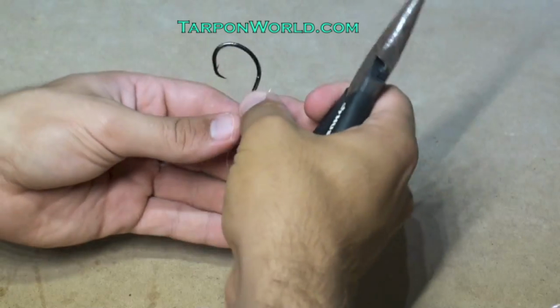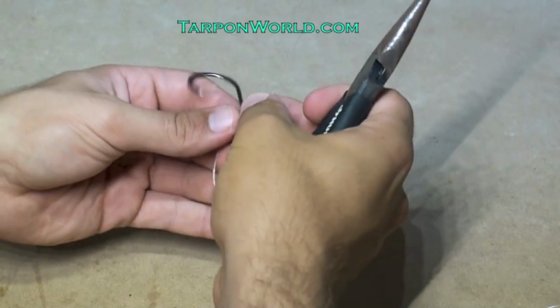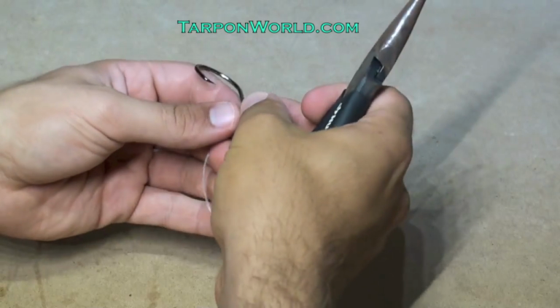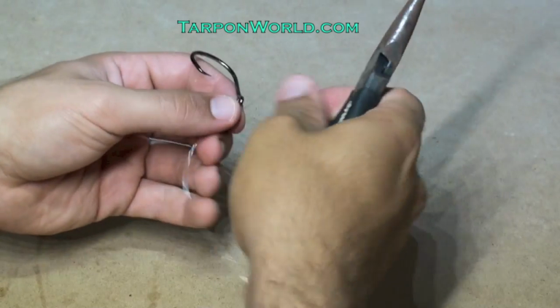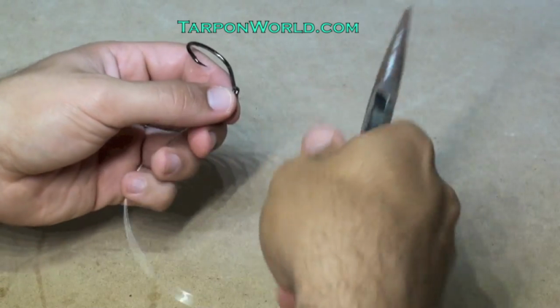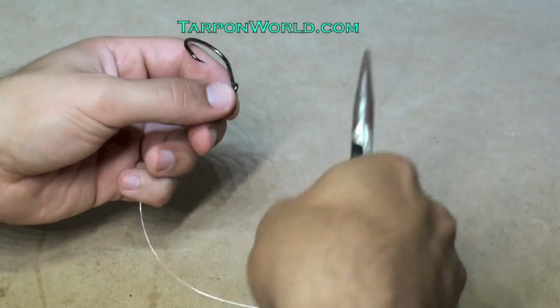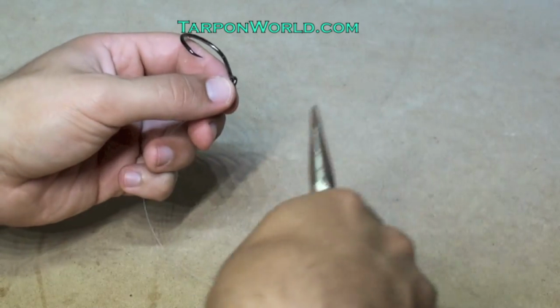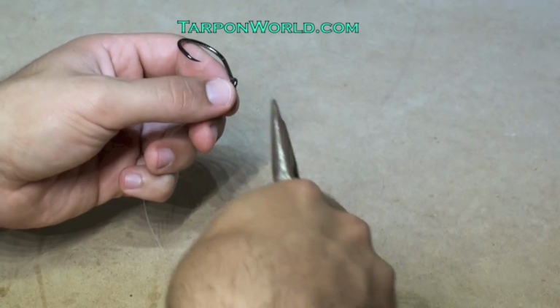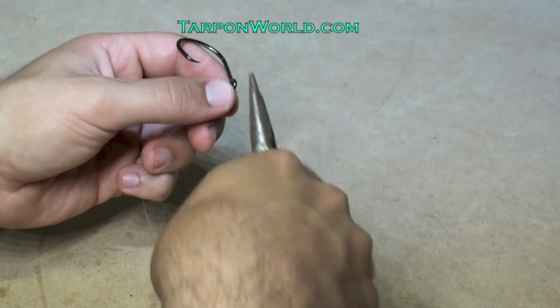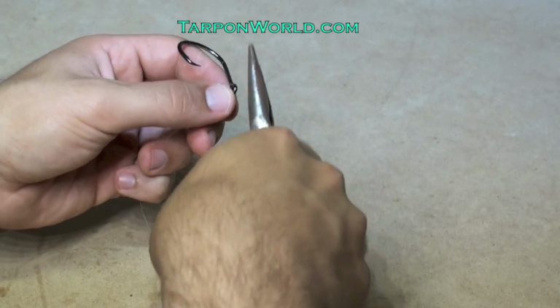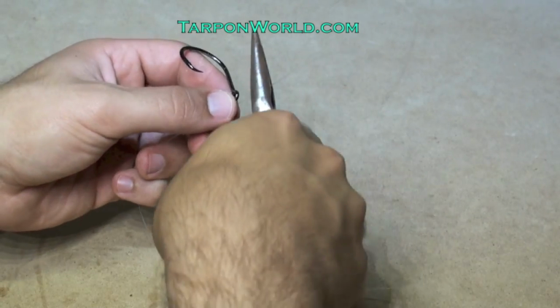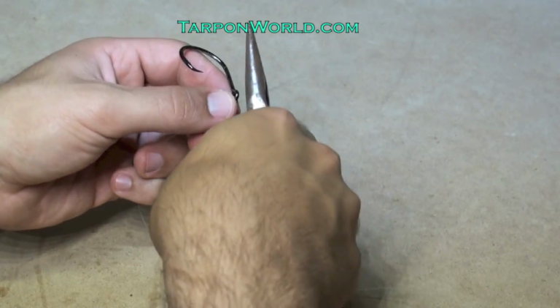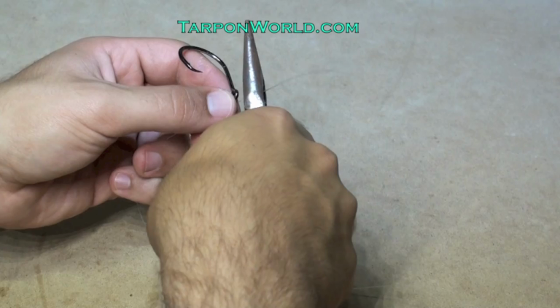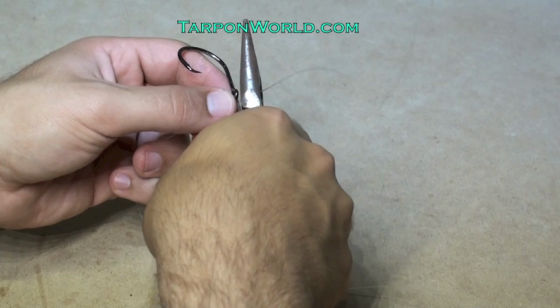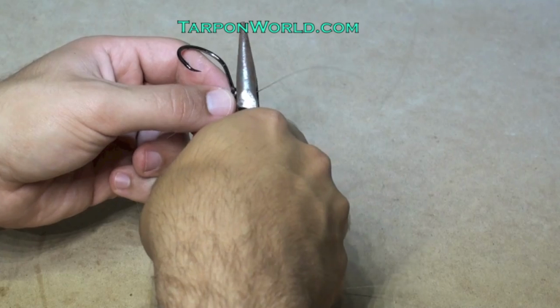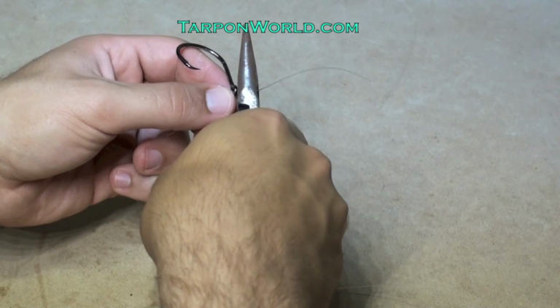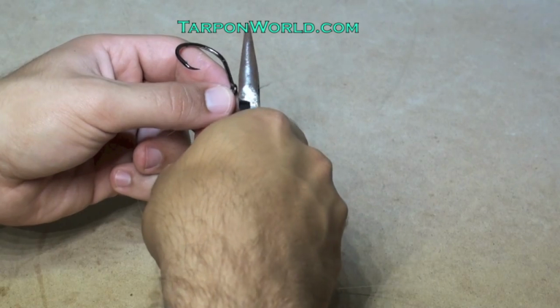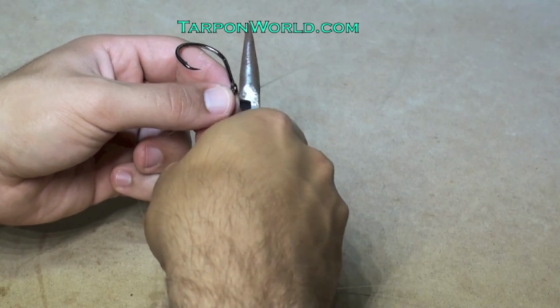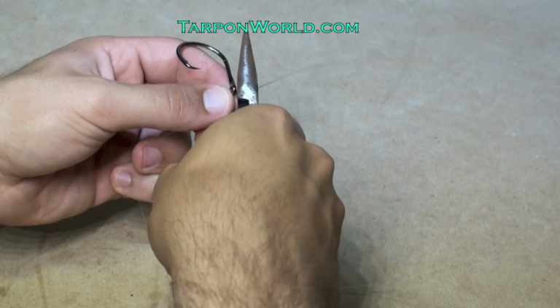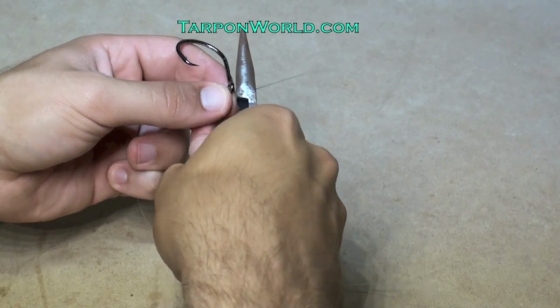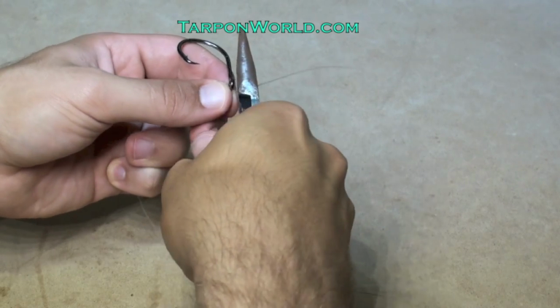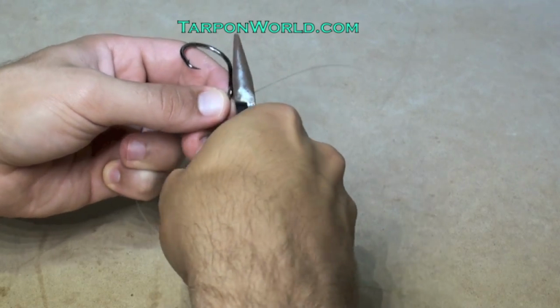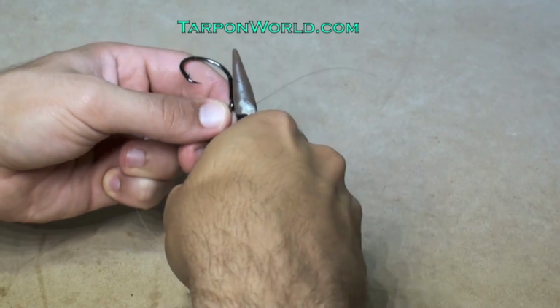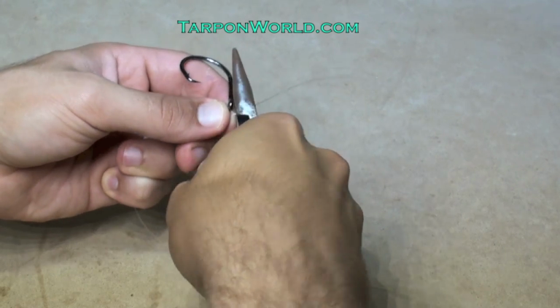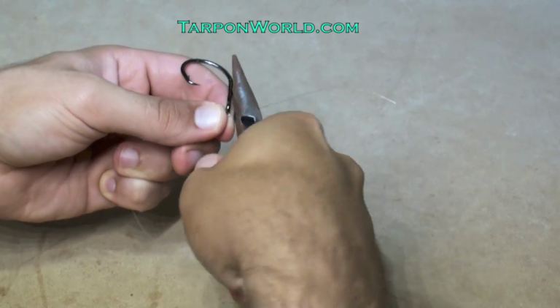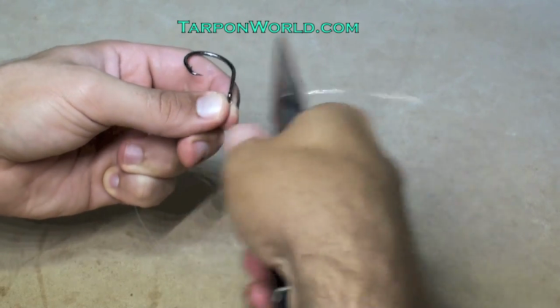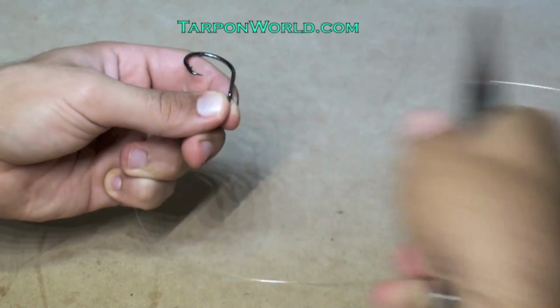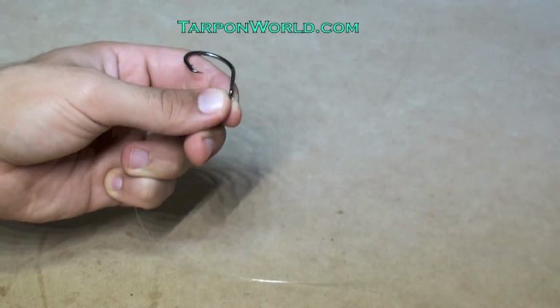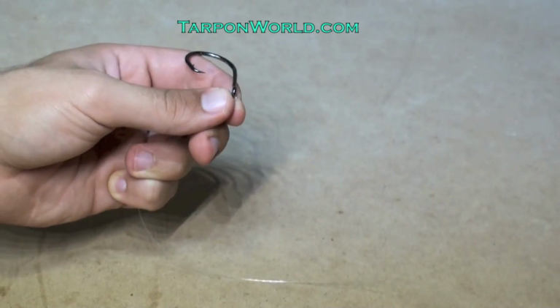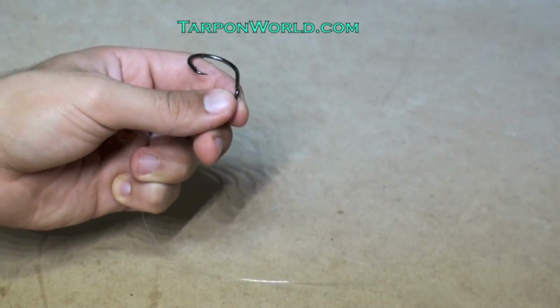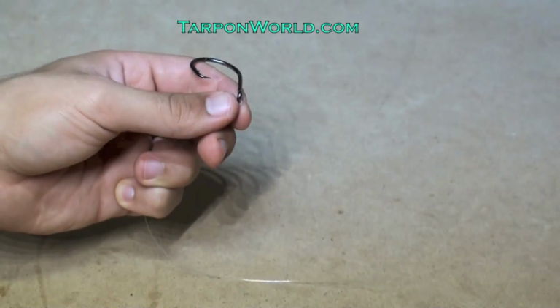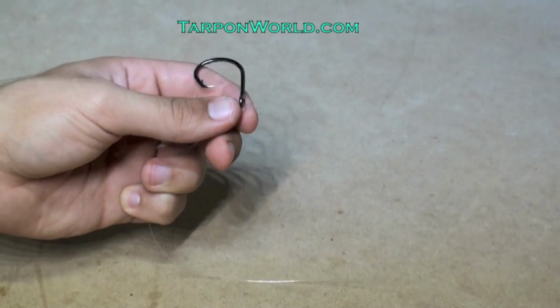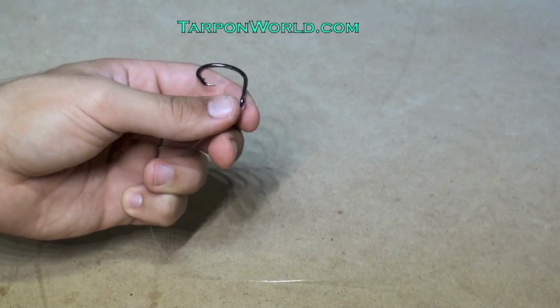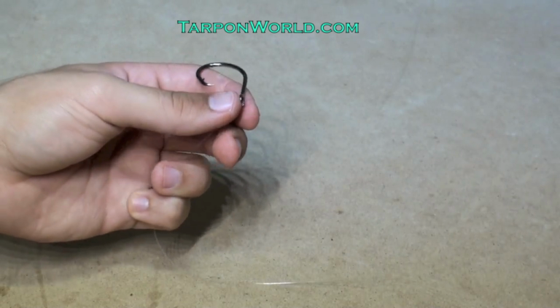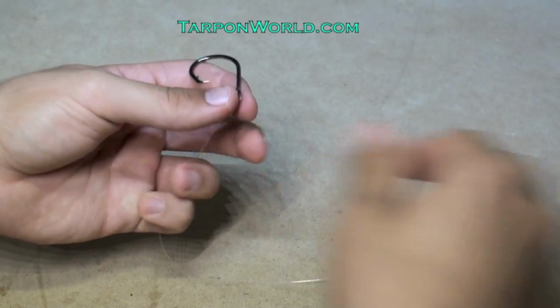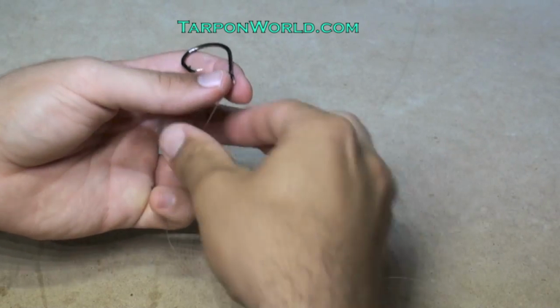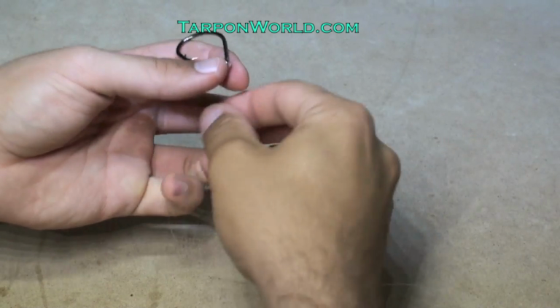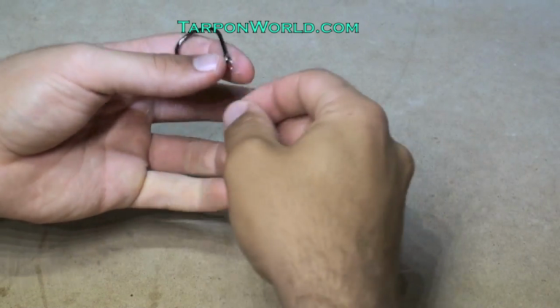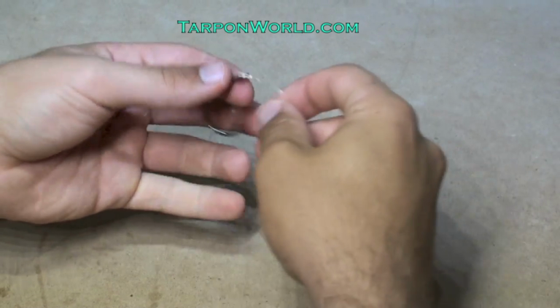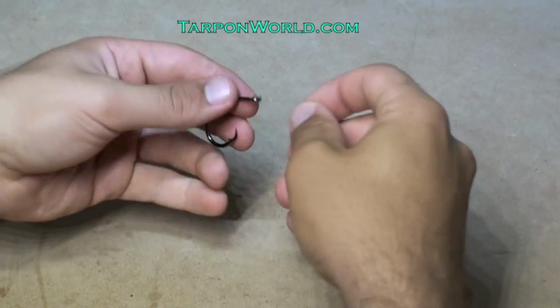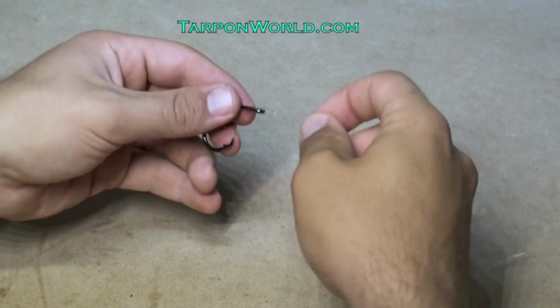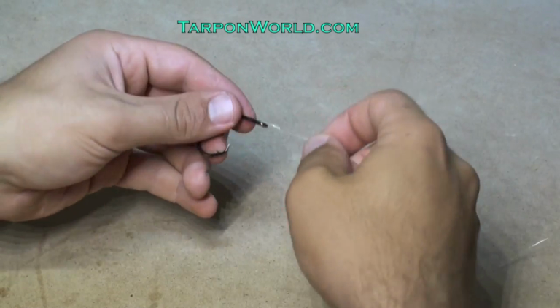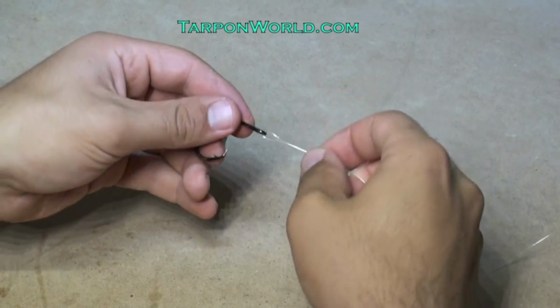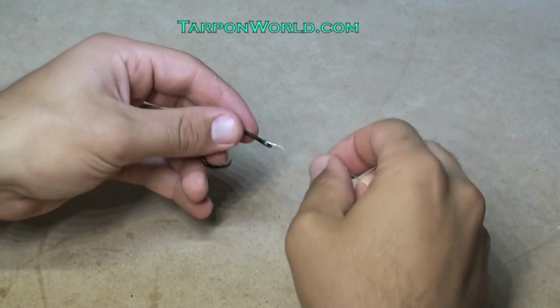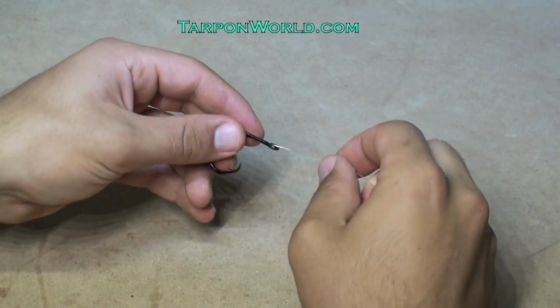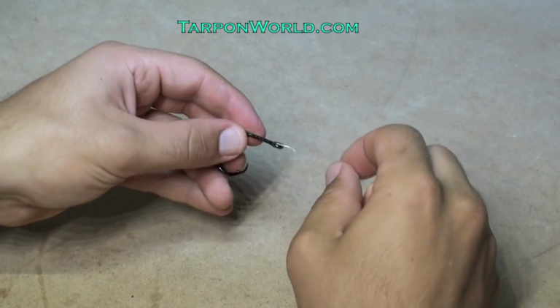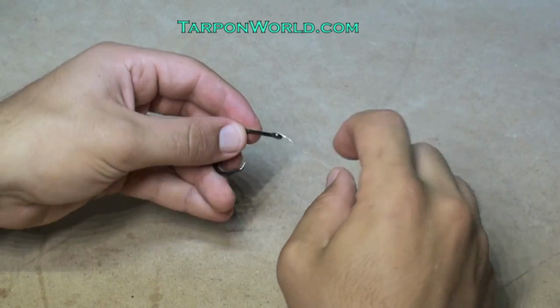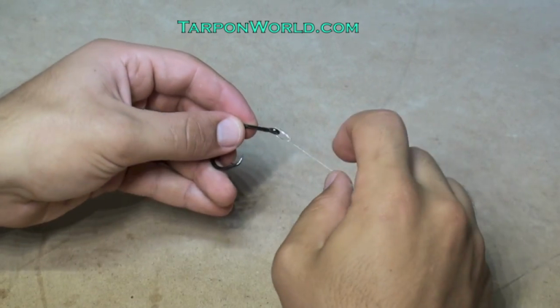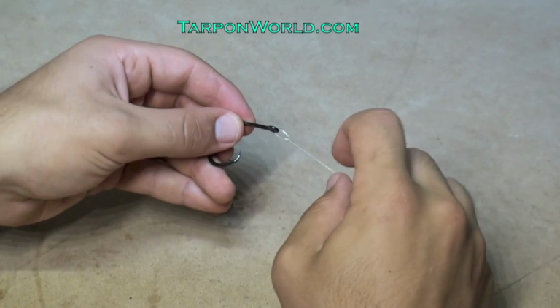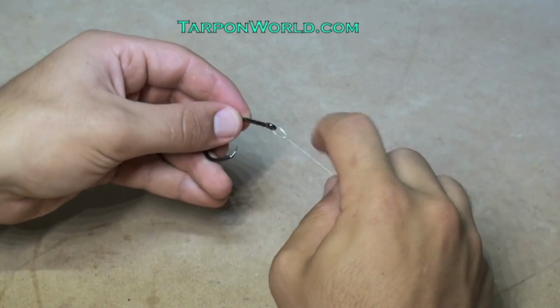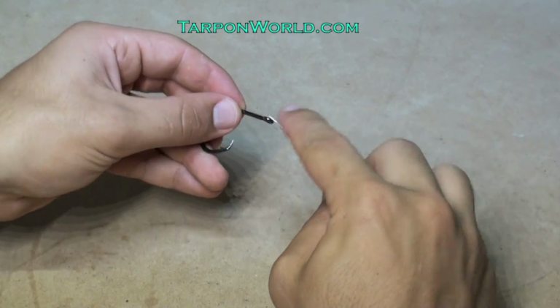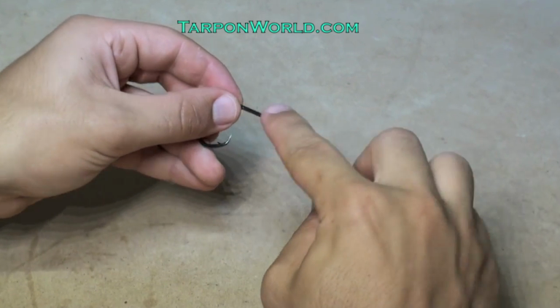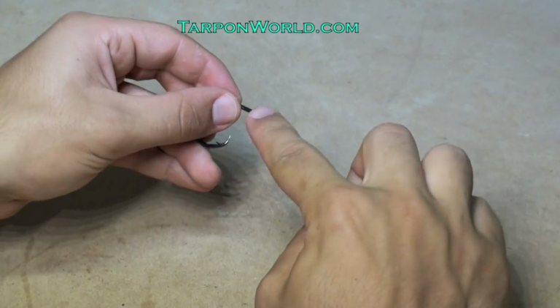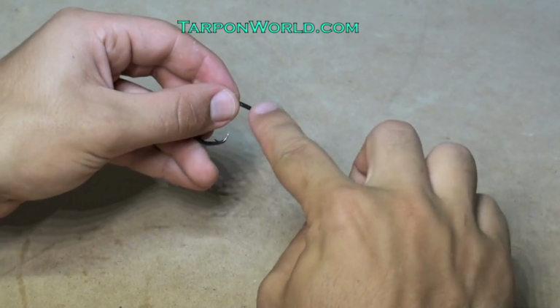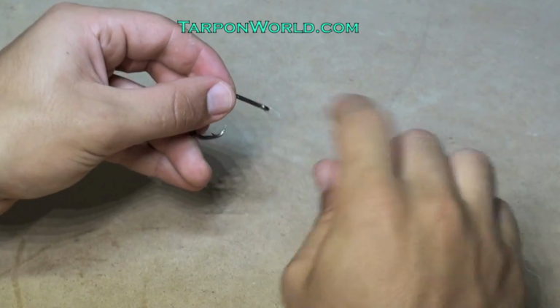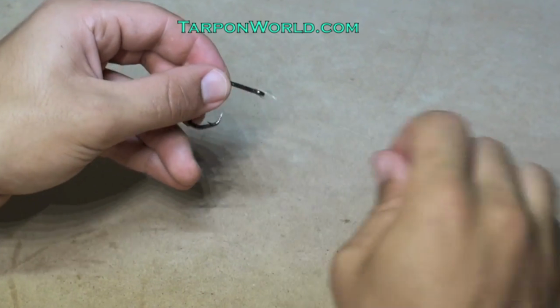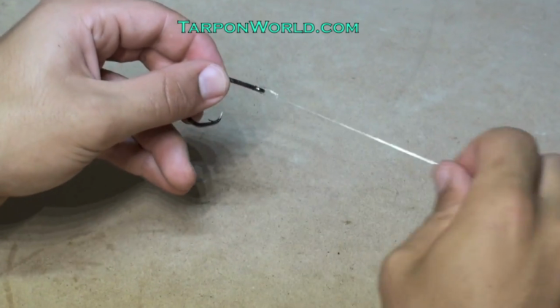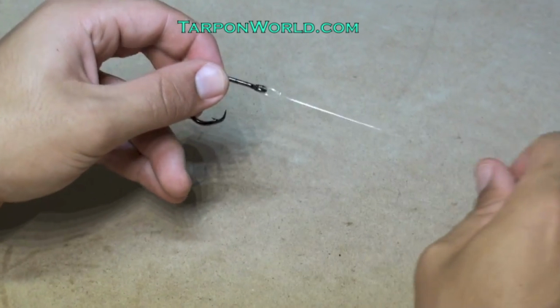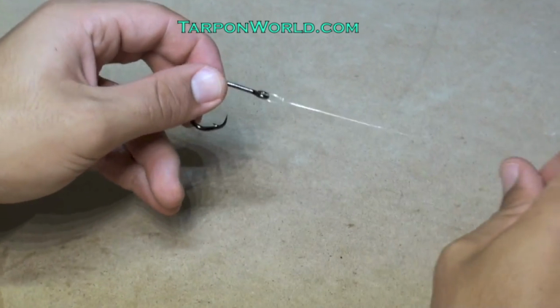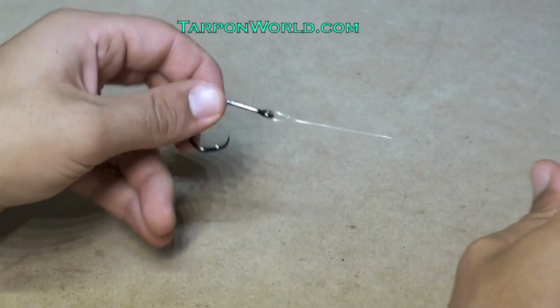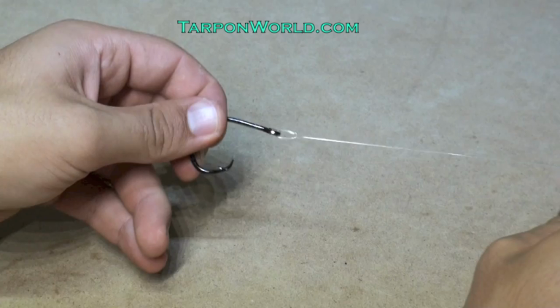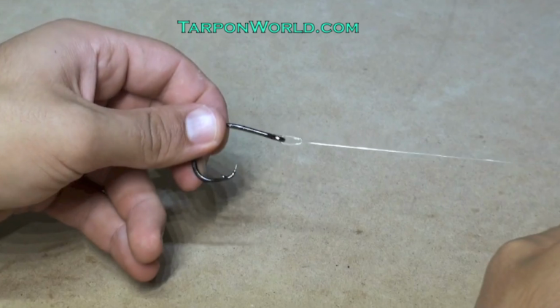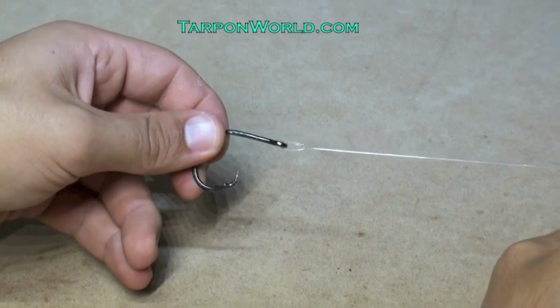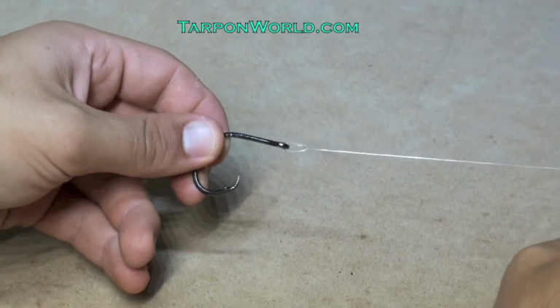And this is one of my favorite knots to tie — it's very quick and easy to tie, even while you're on the water. And here you go.